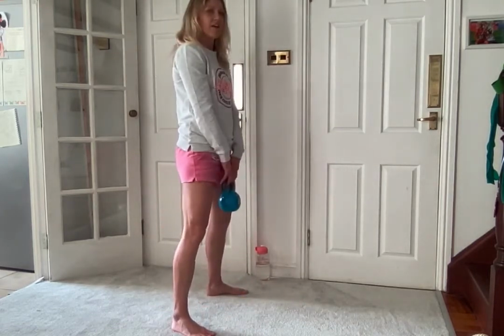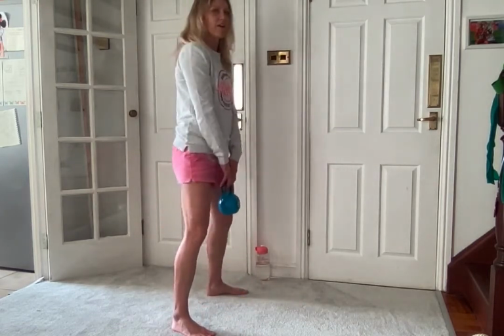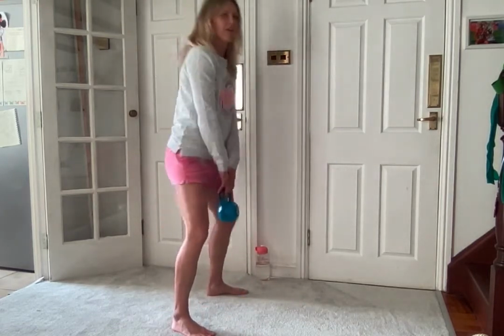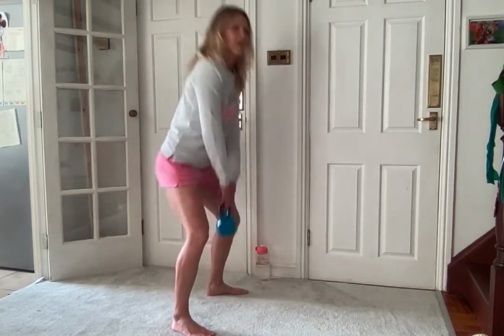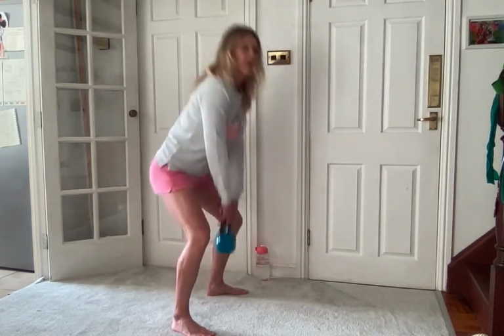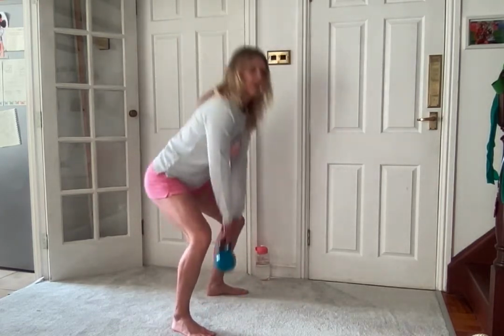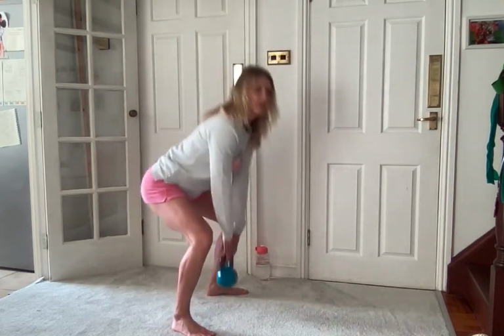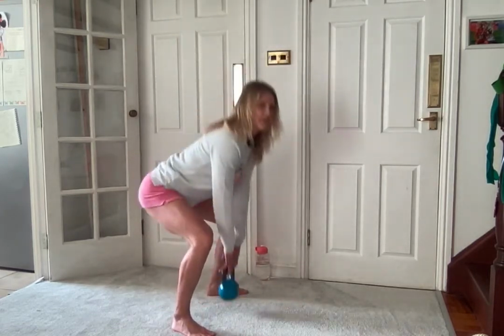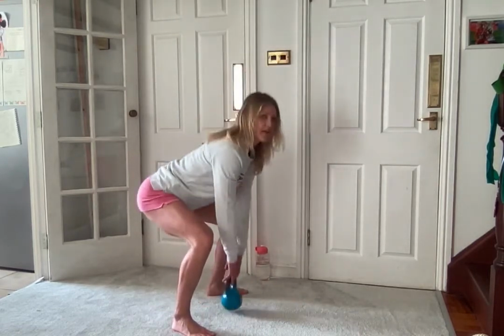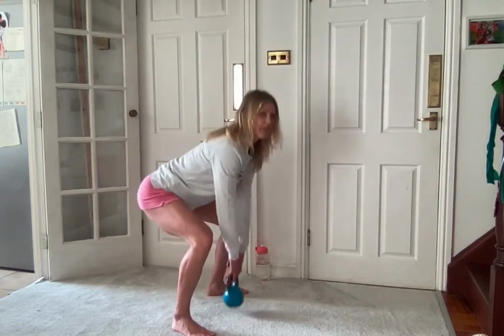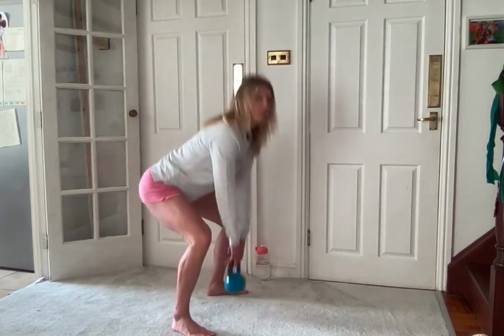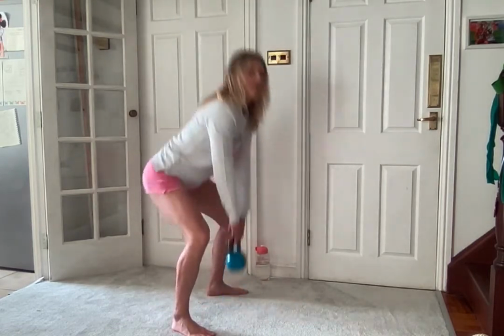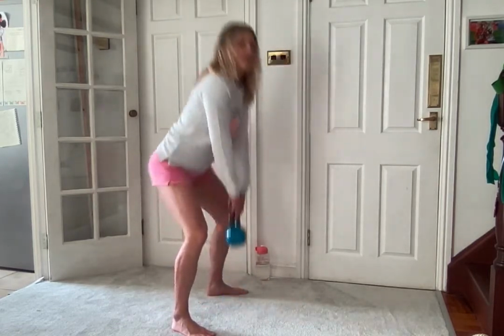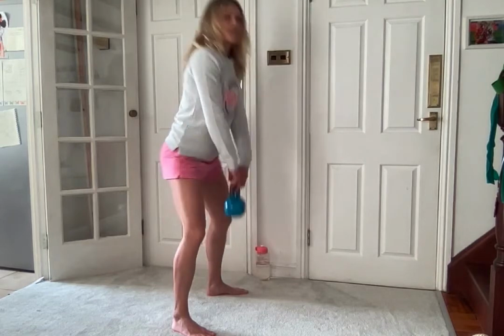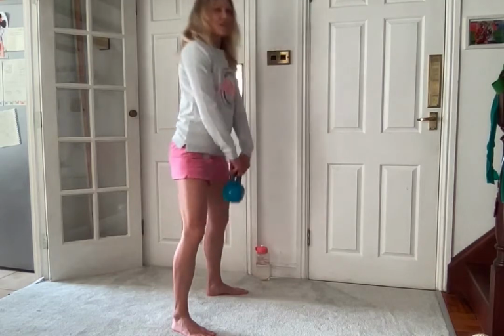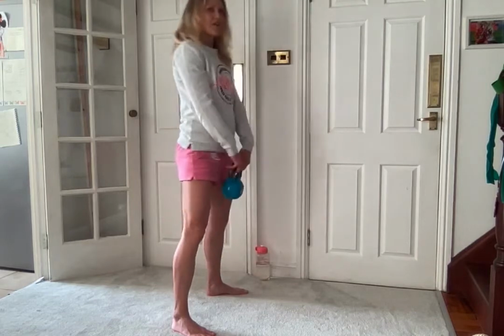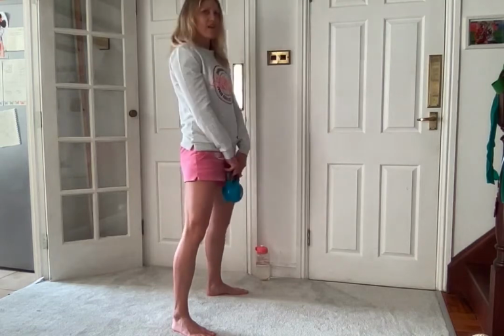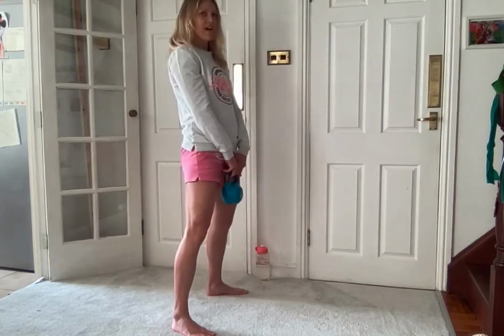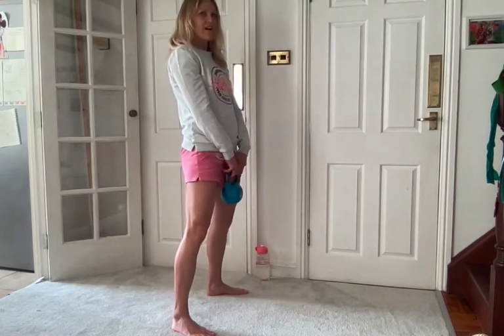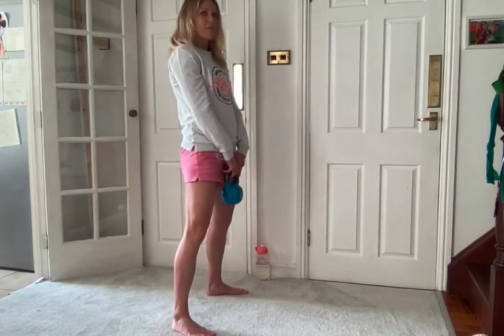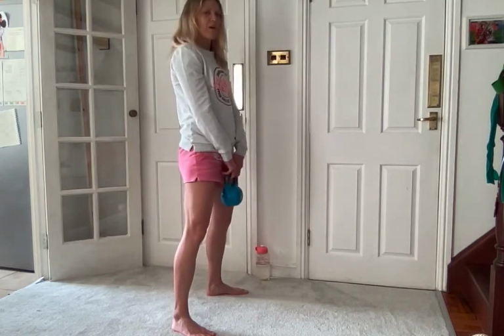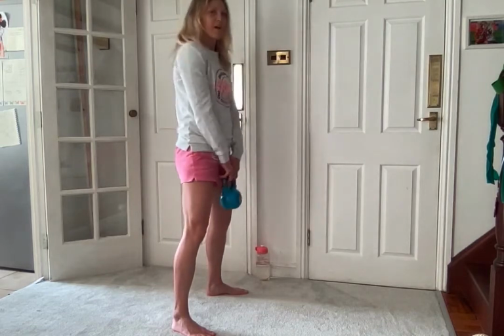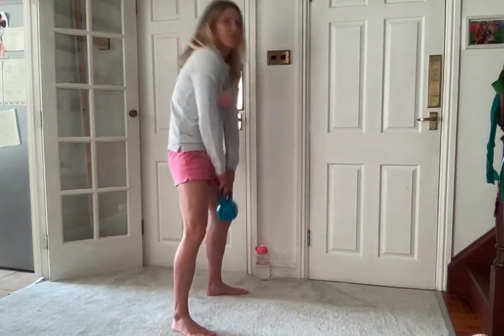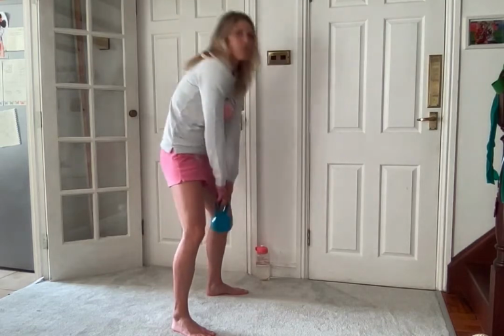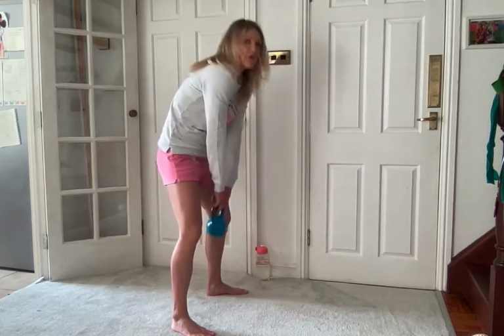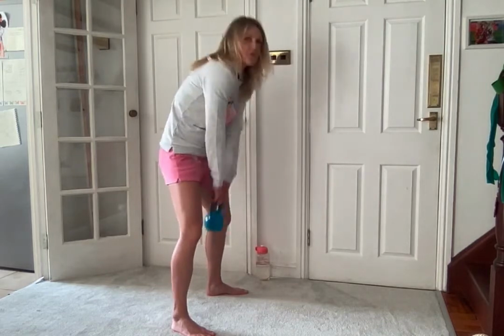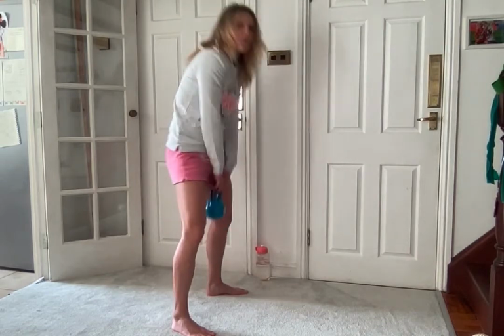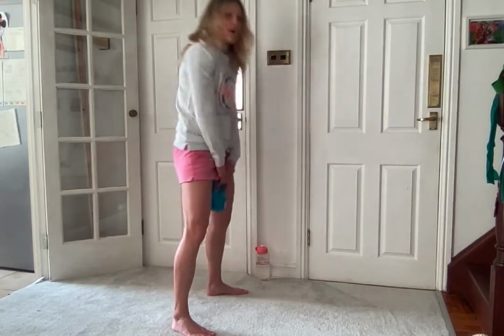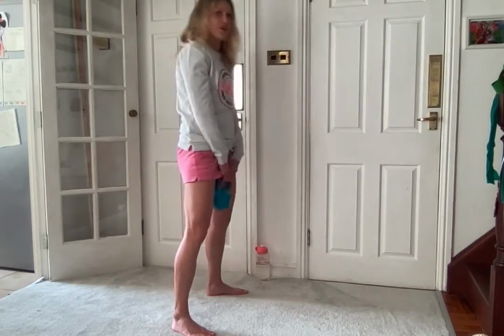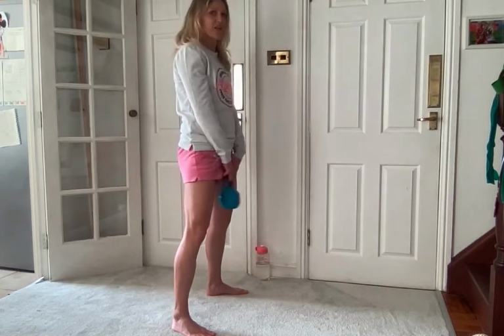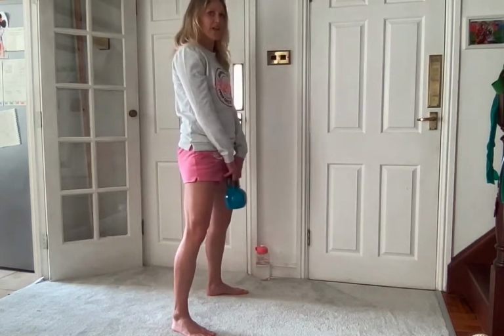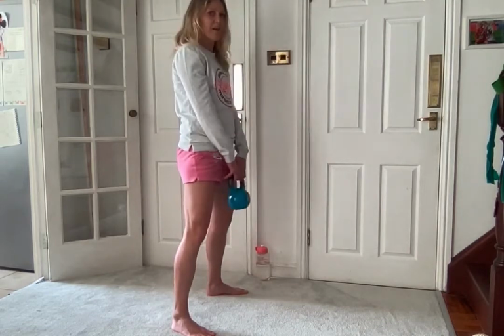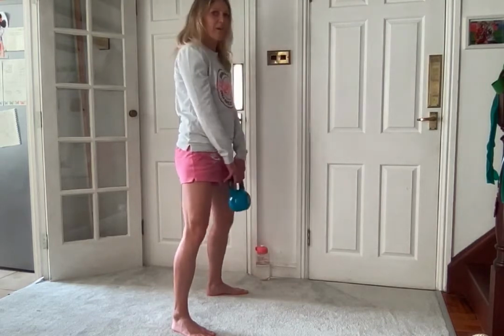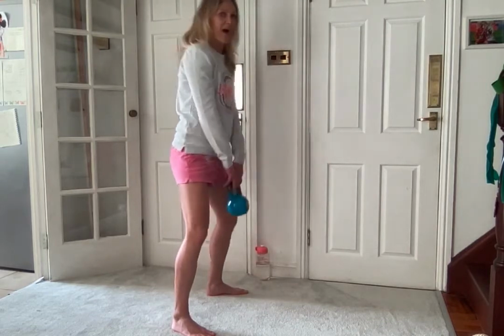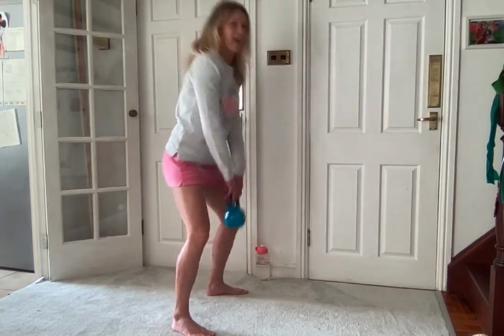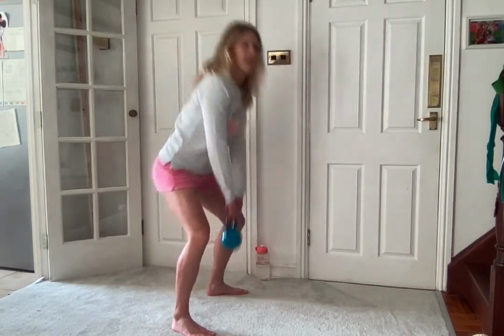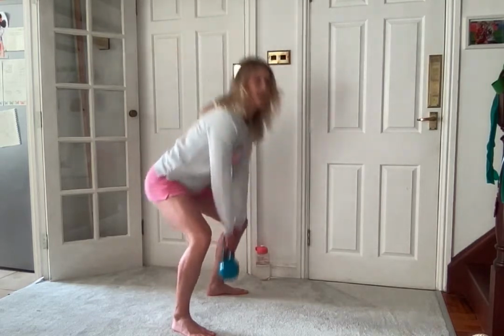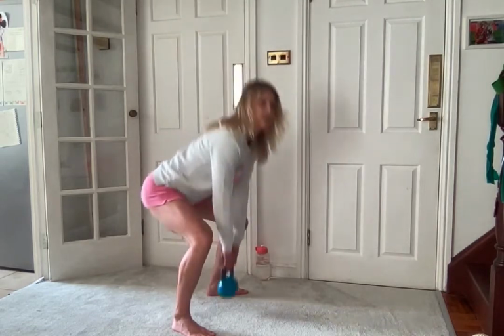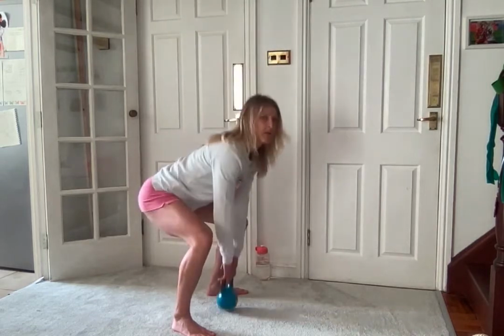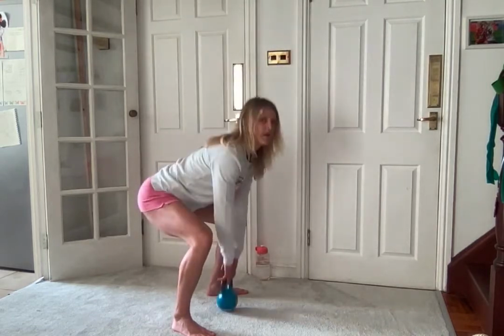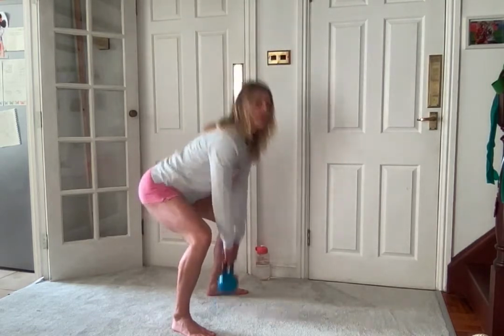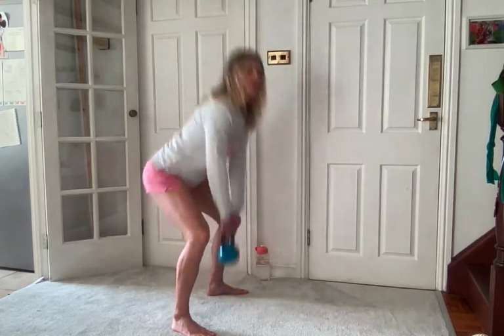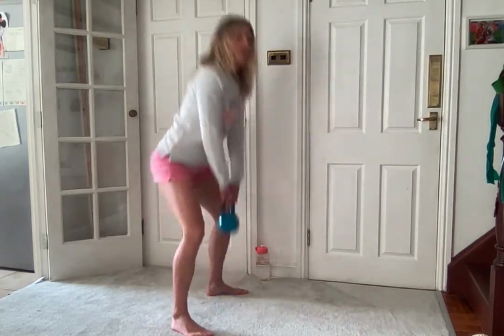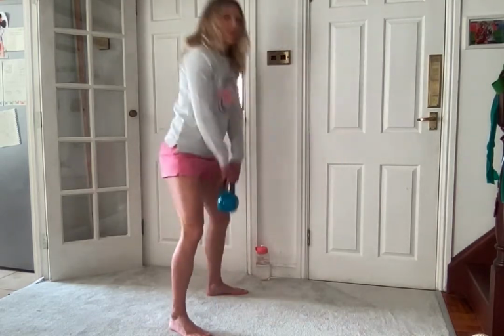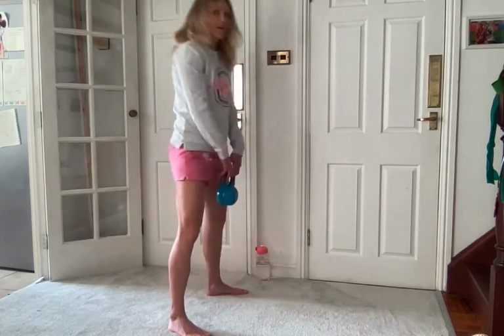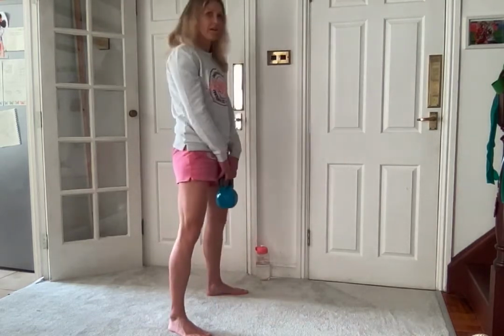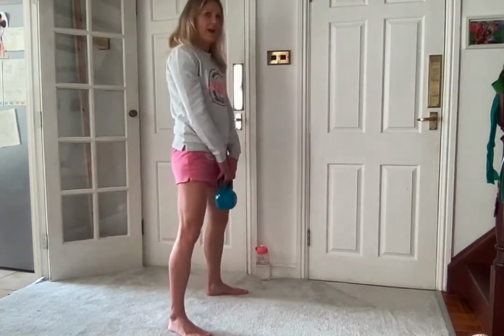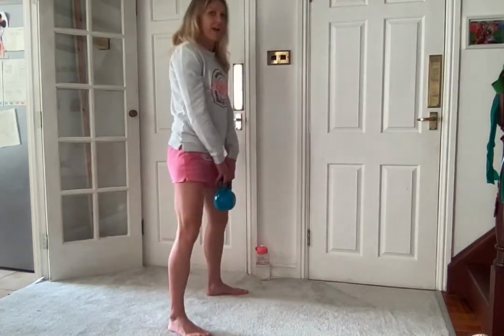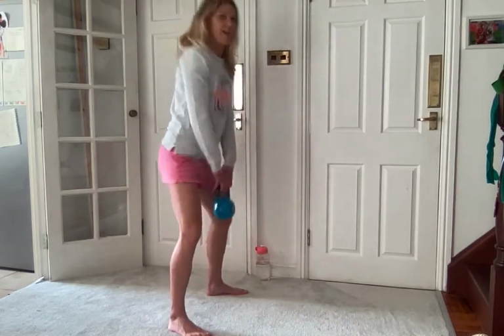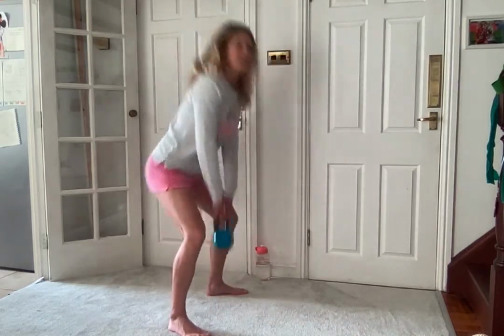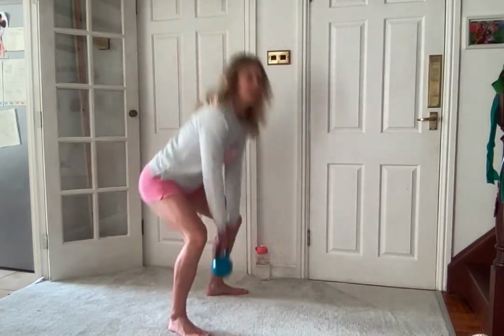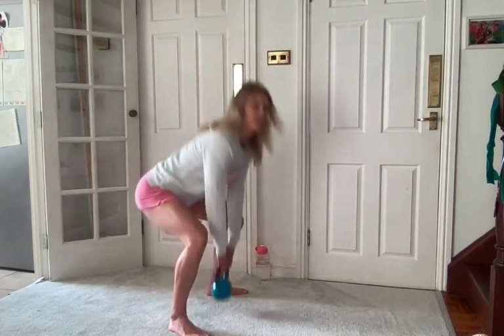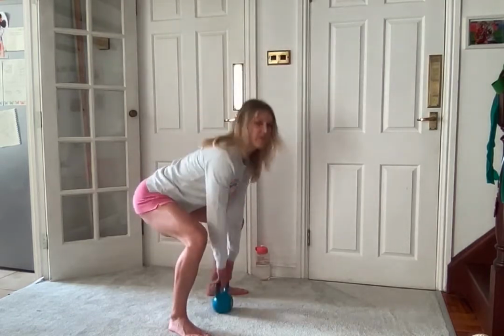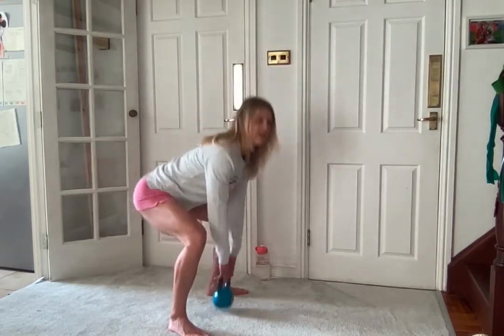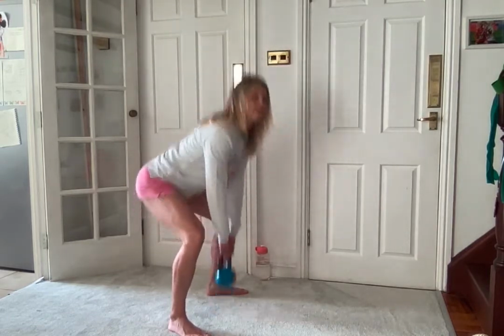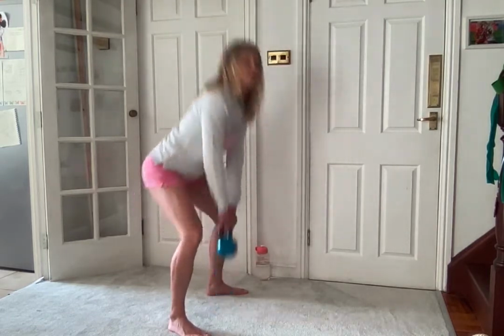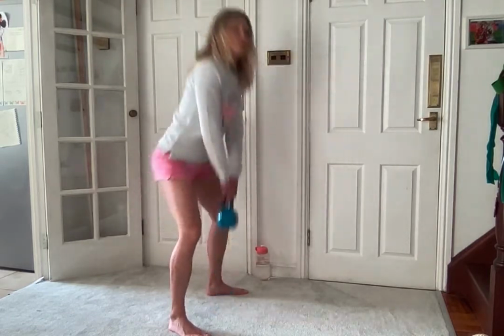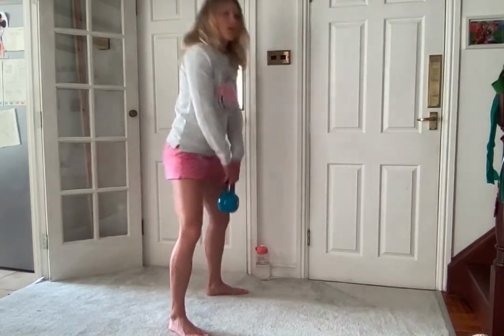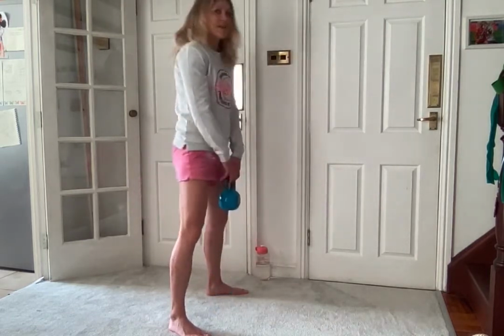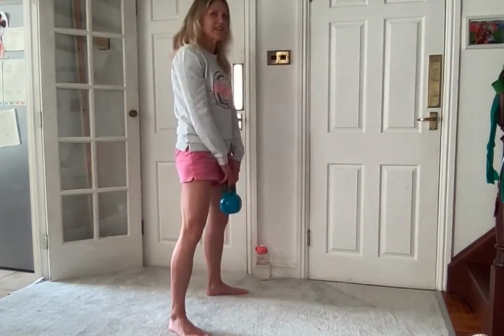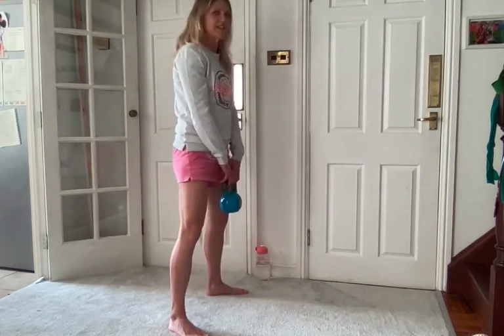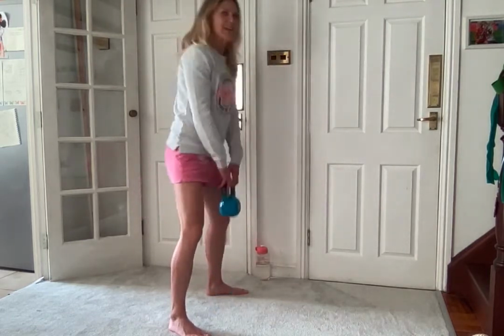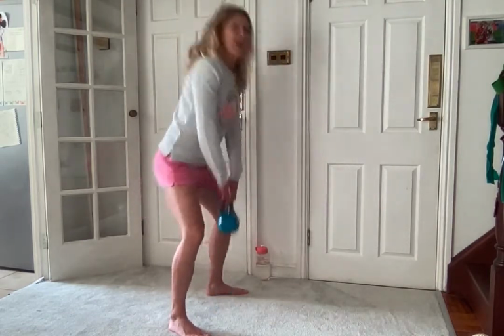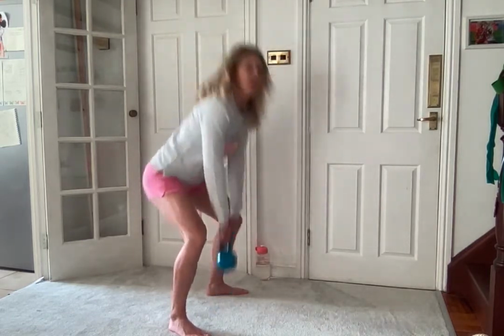I don't want you arching that back. Let's do 20 together.